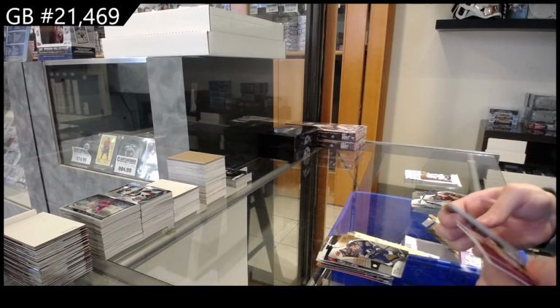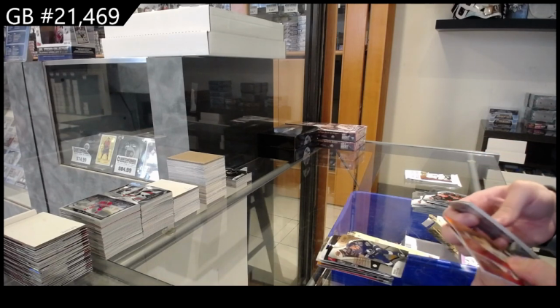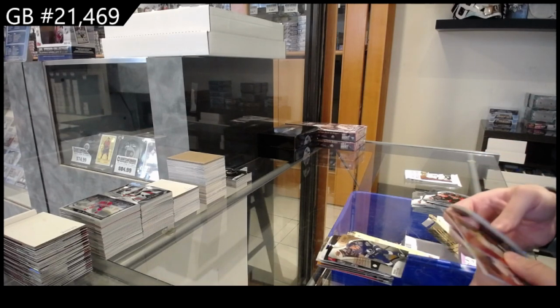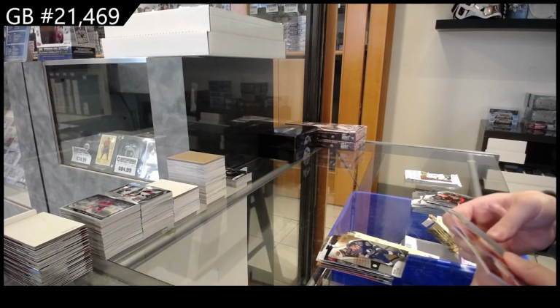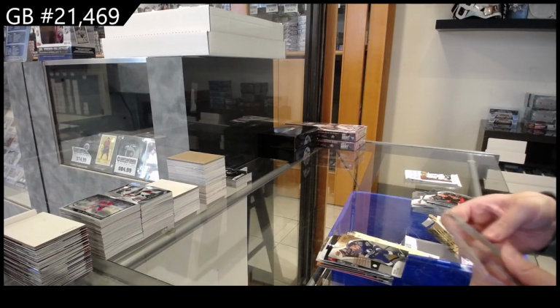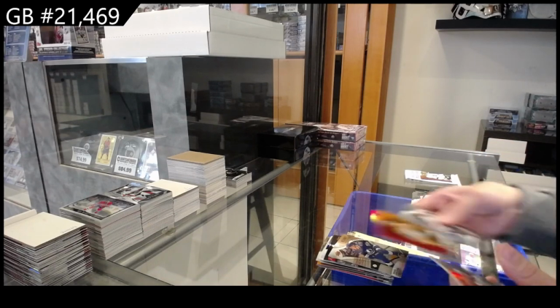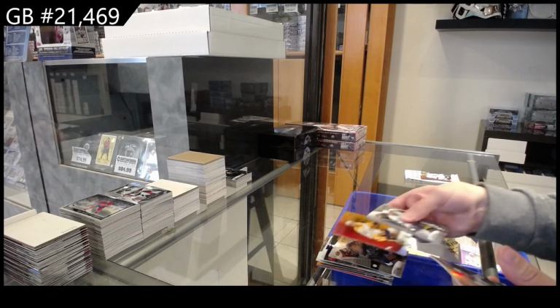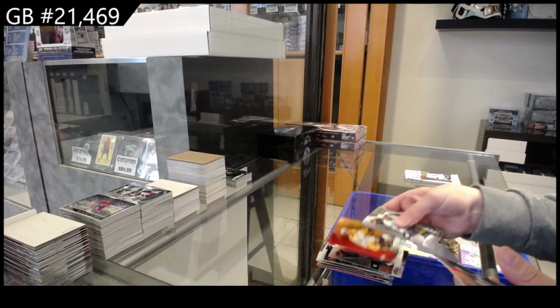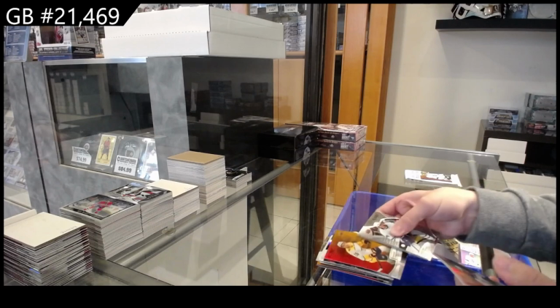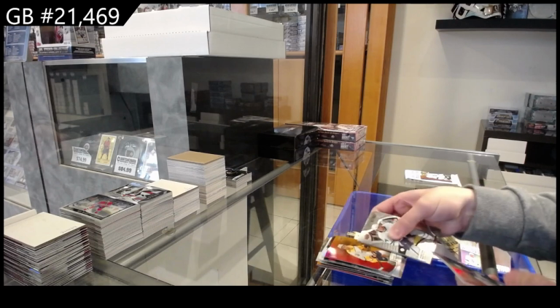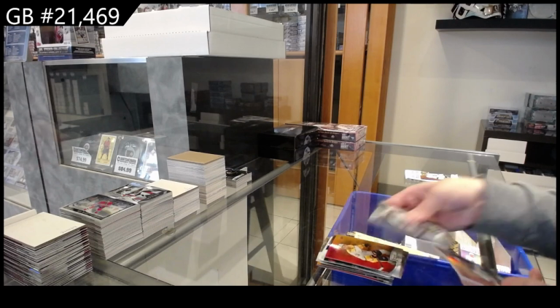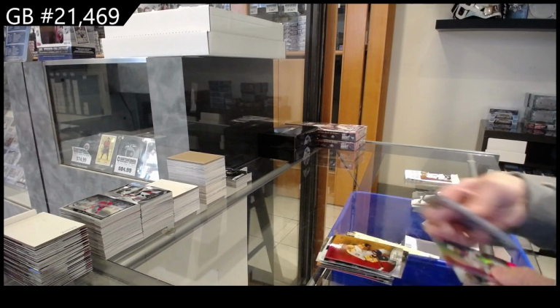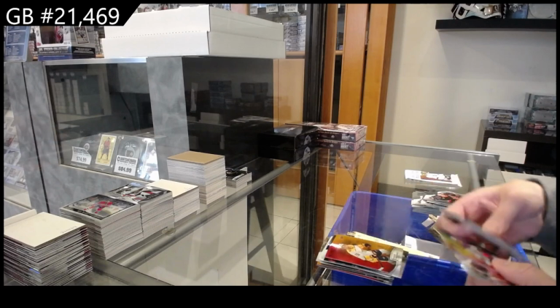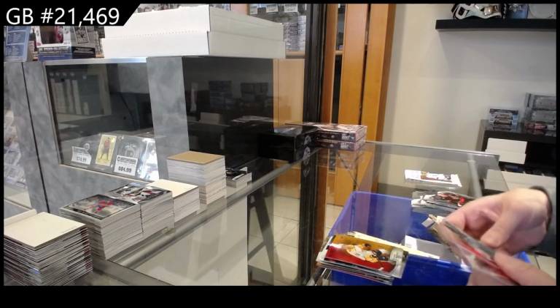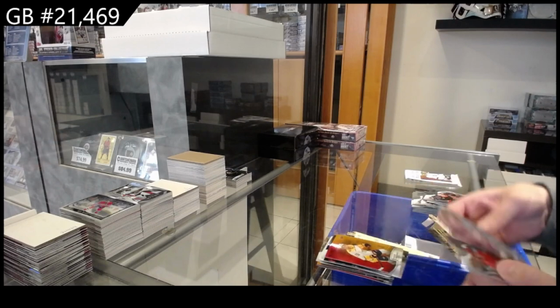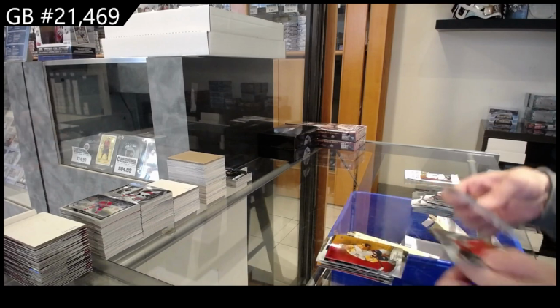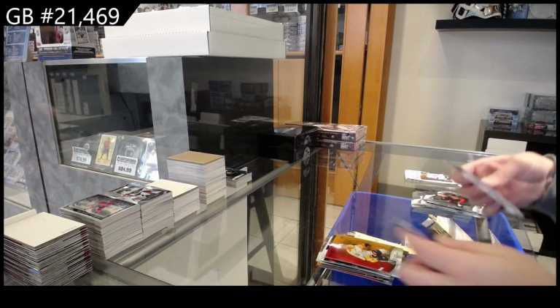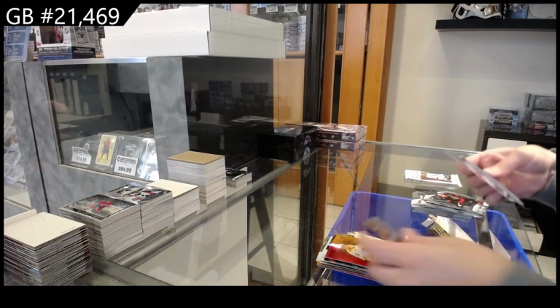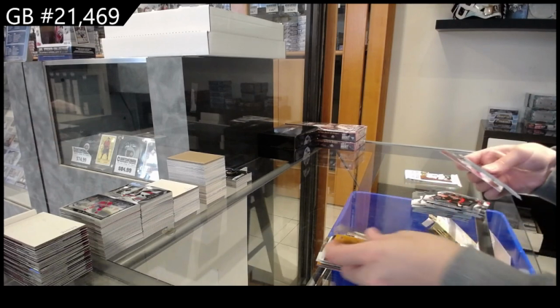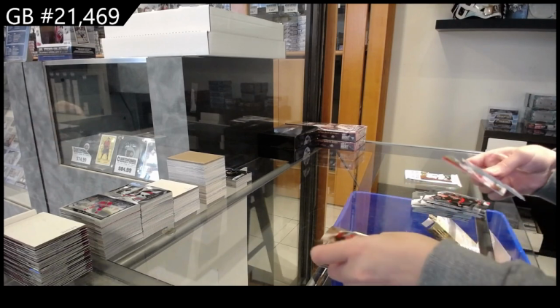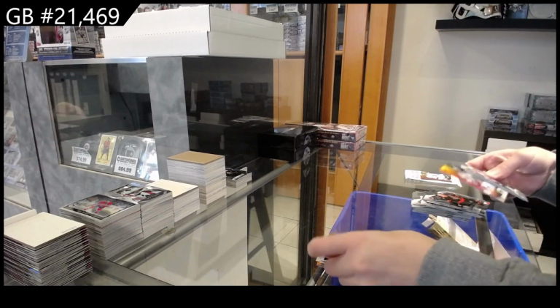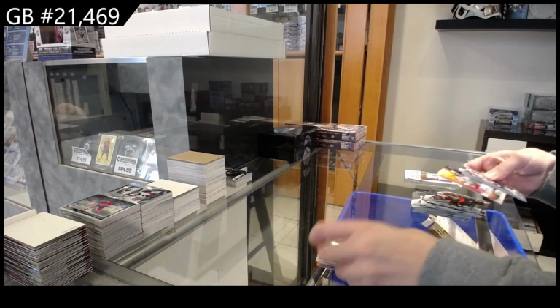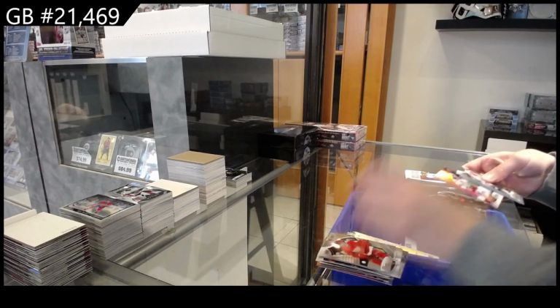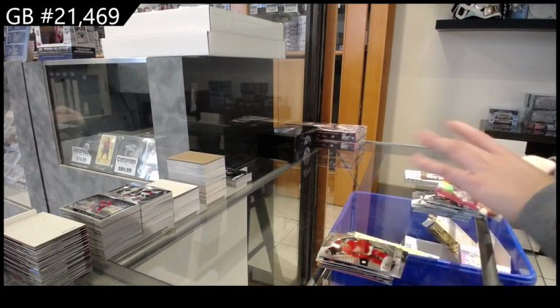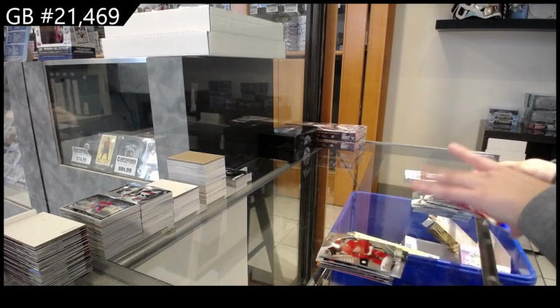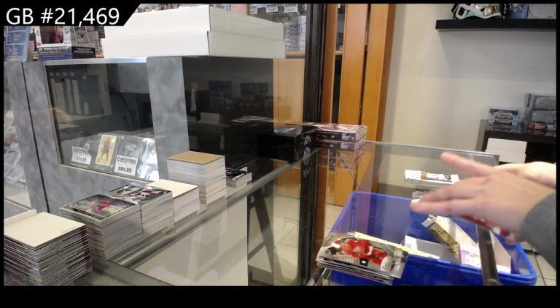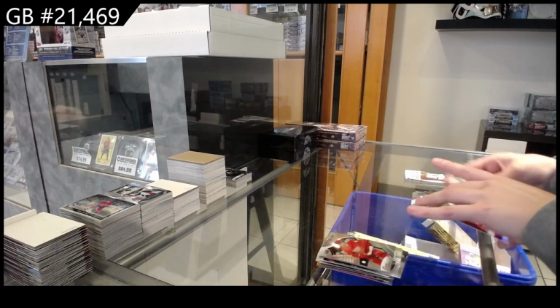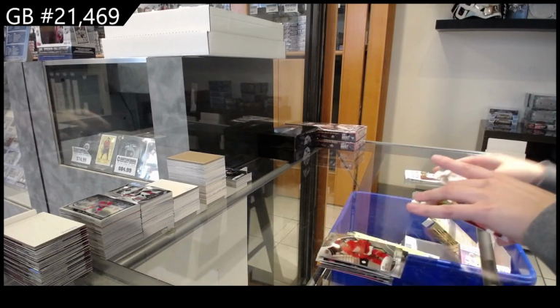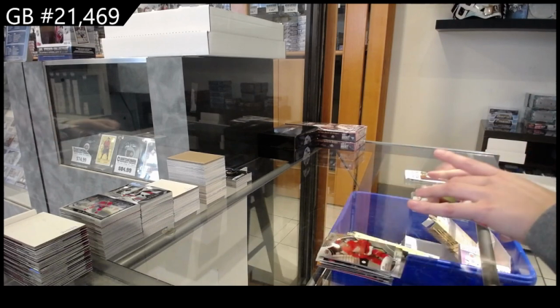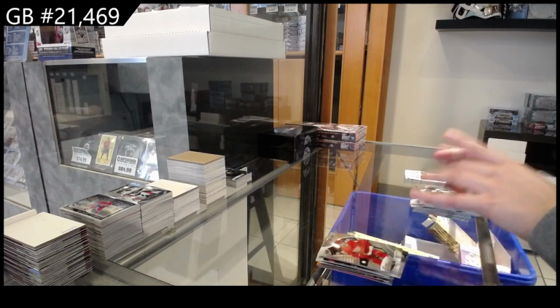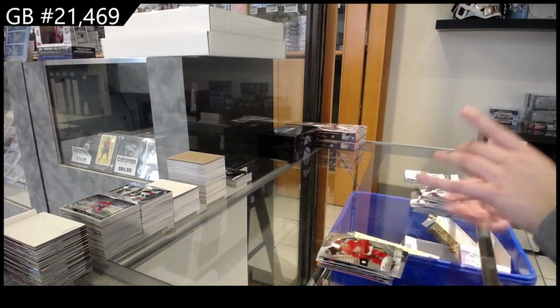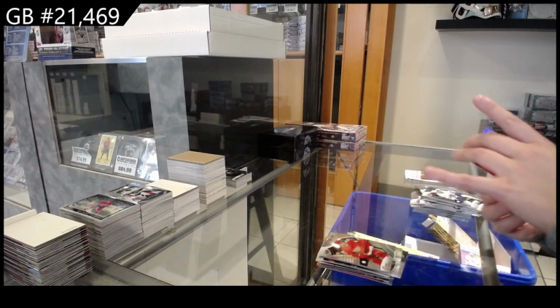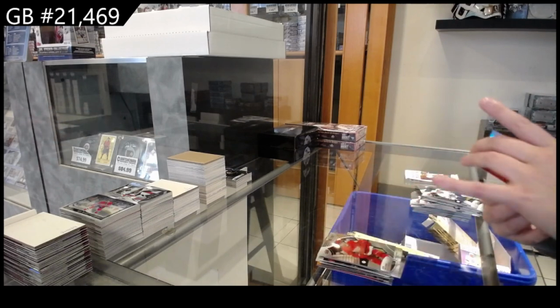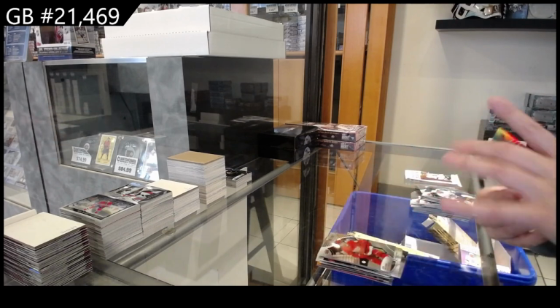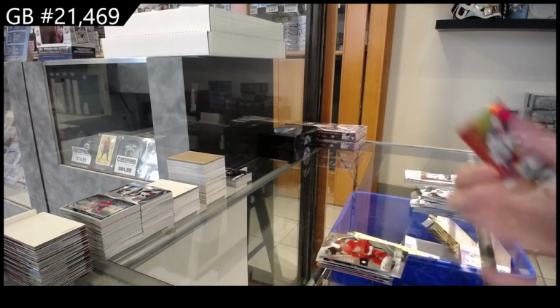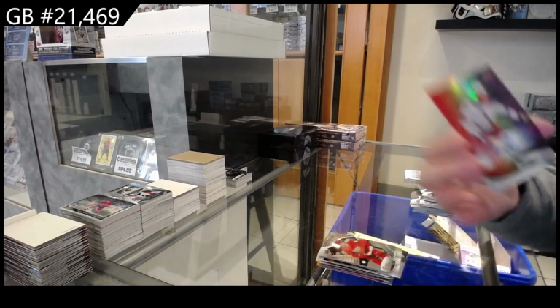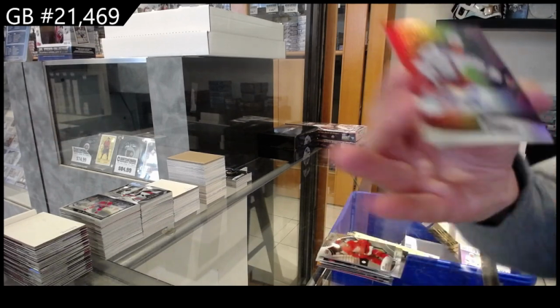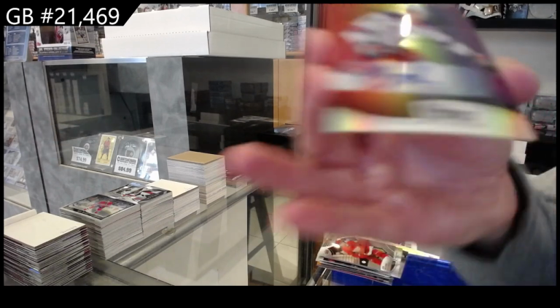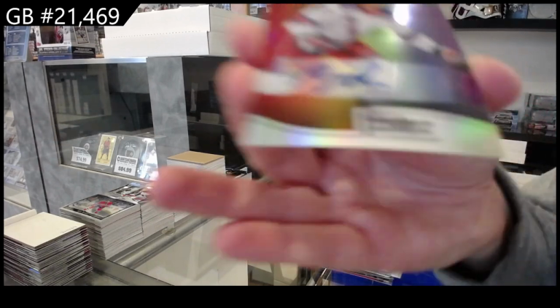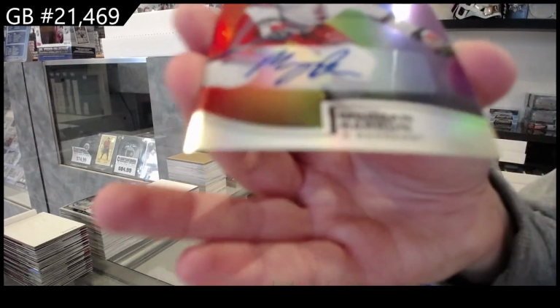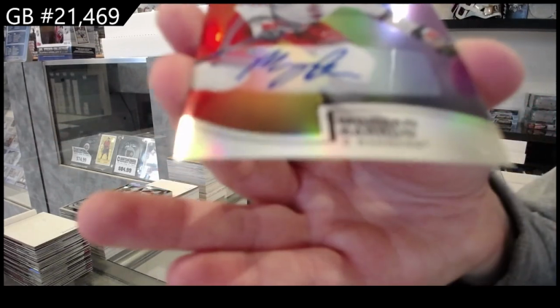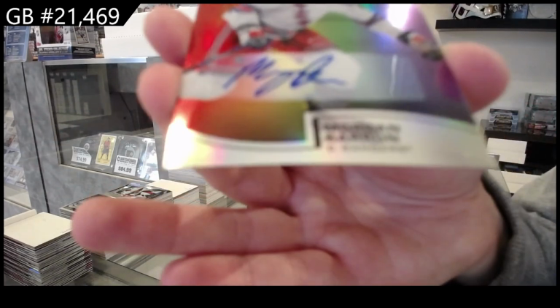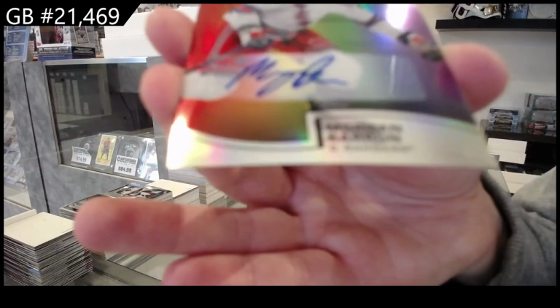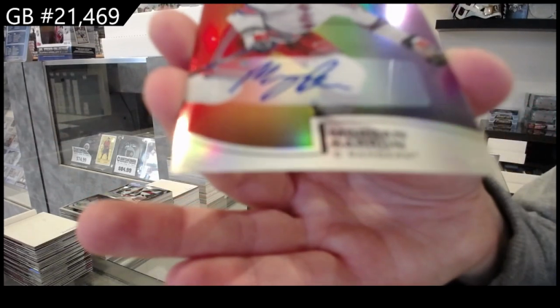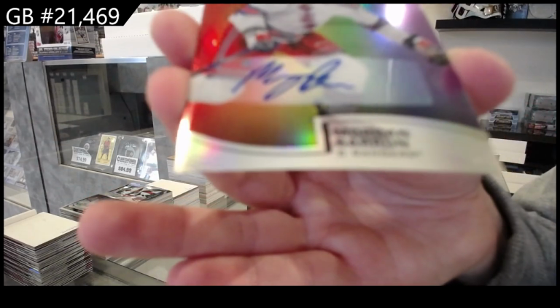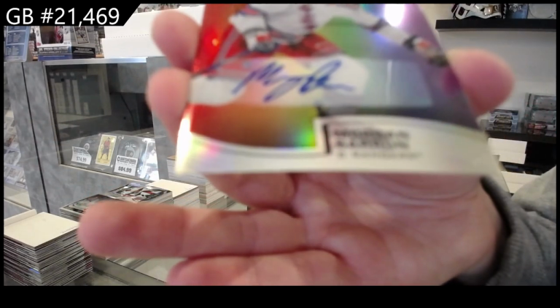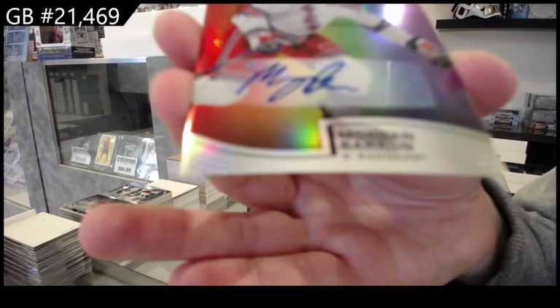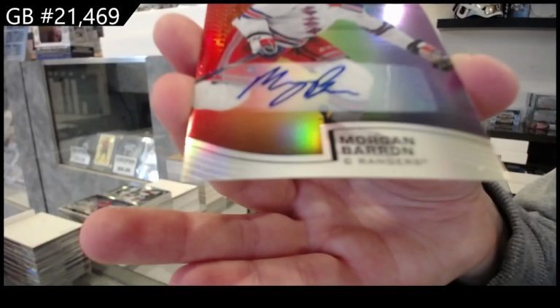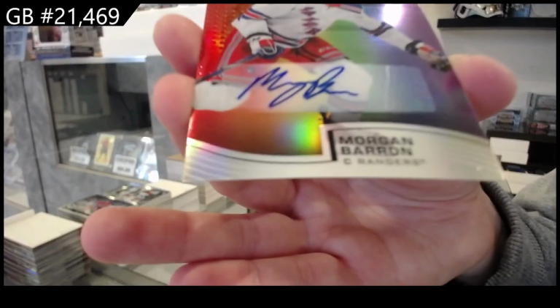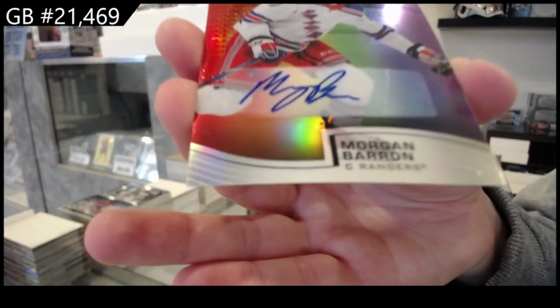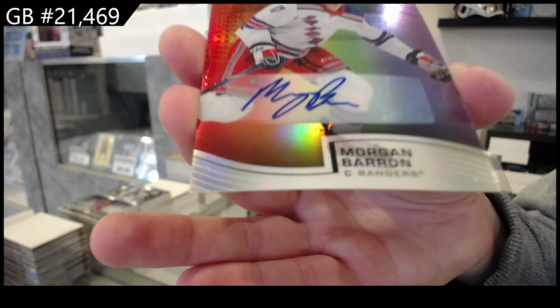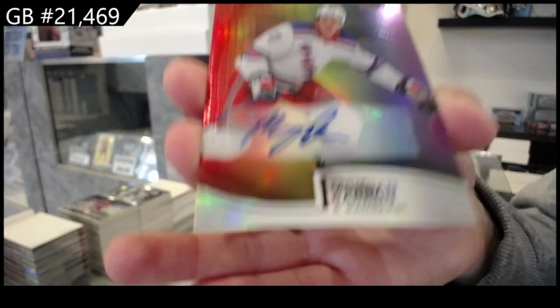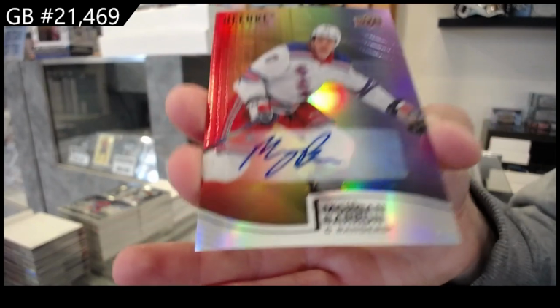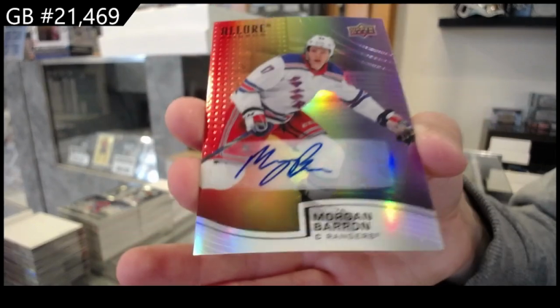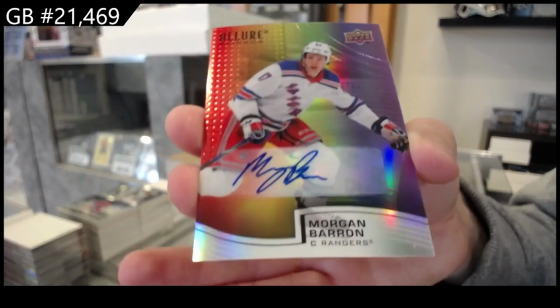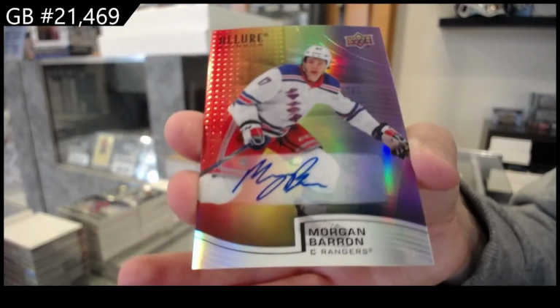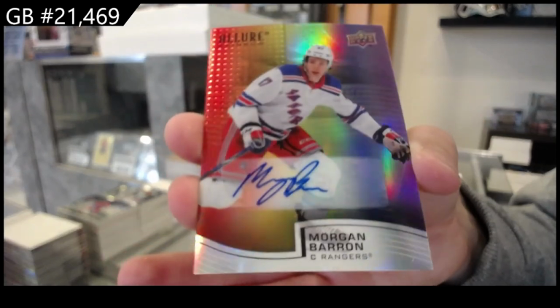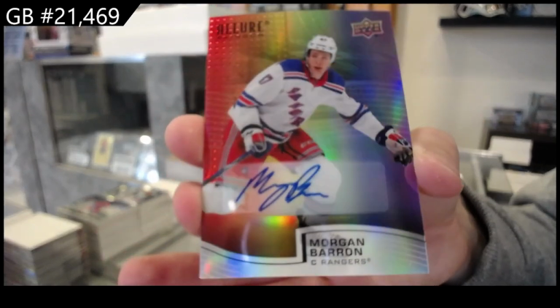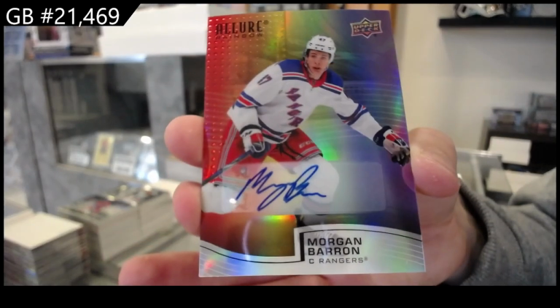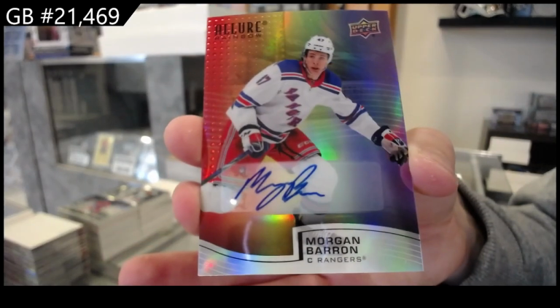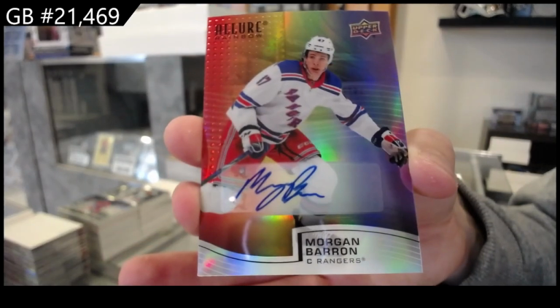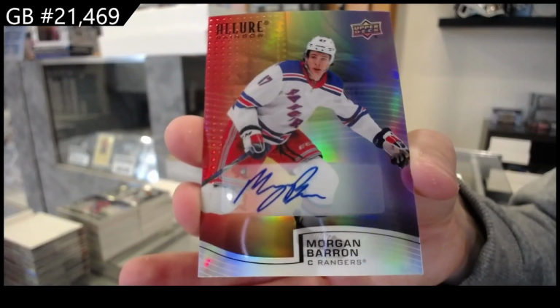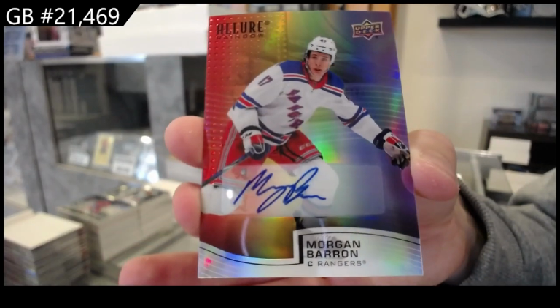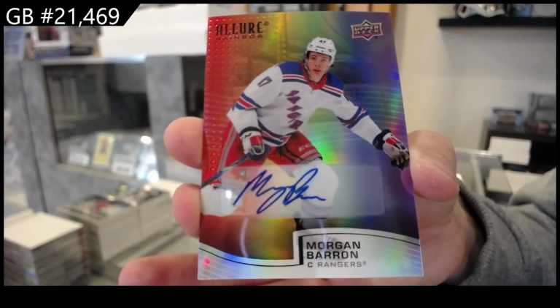Red Orange for Nashville of Philip Tomasino, Rookie for Detroit of Joe Valeno, and a Full Rainbow Auto for the Rangers of Morgan Baron.